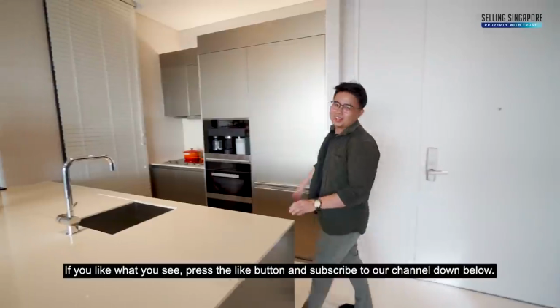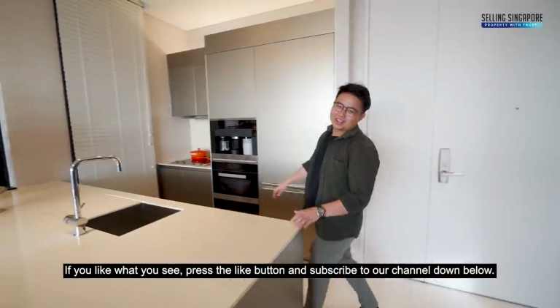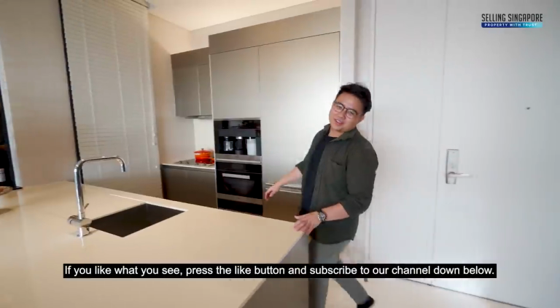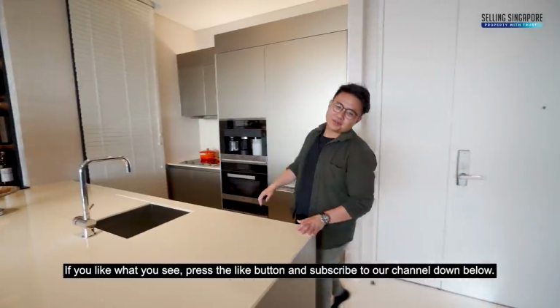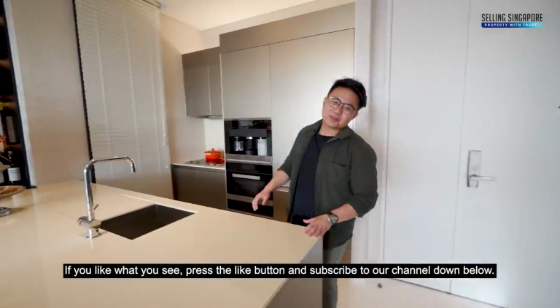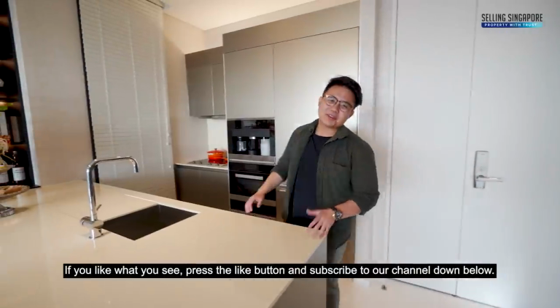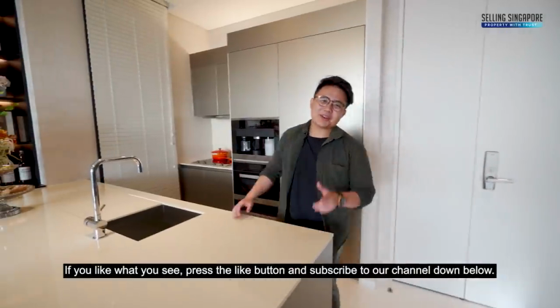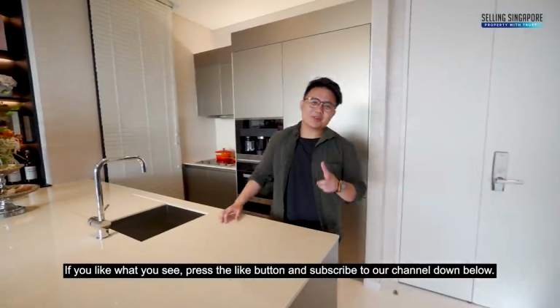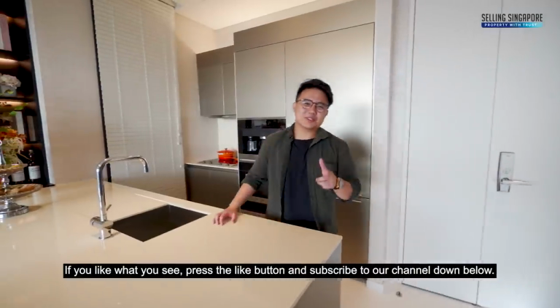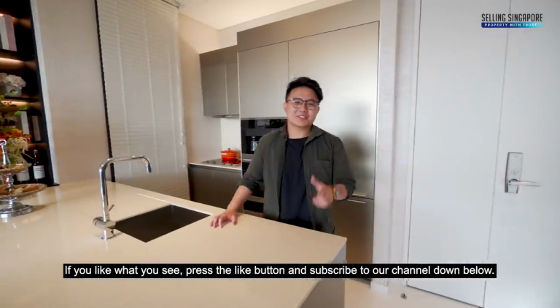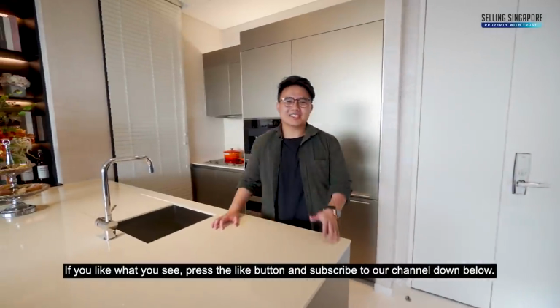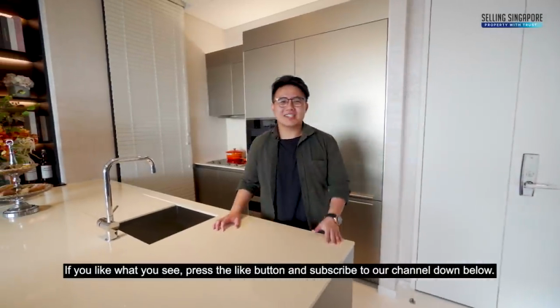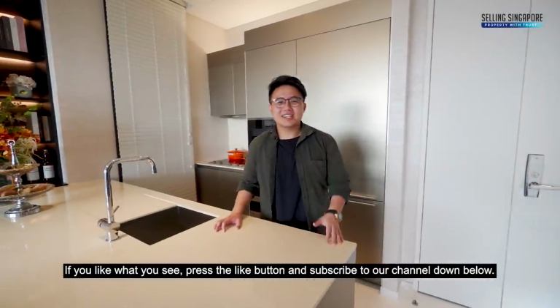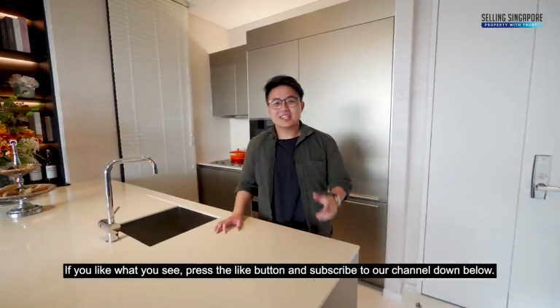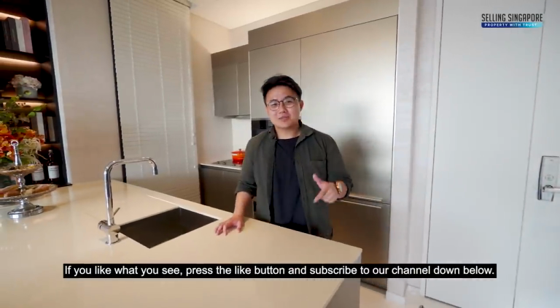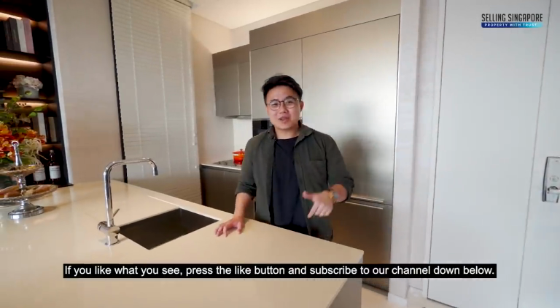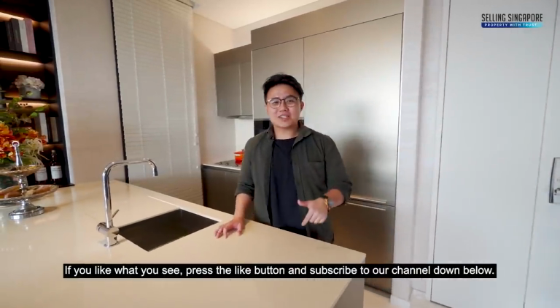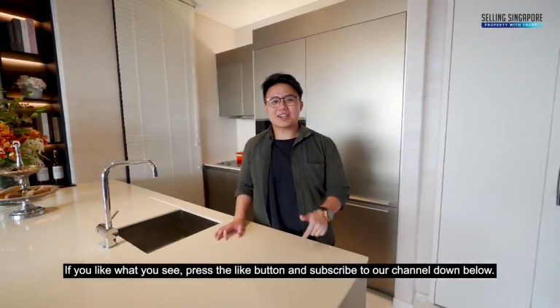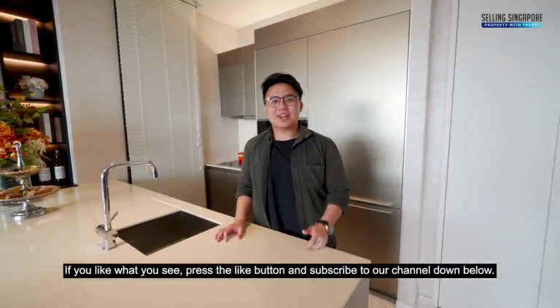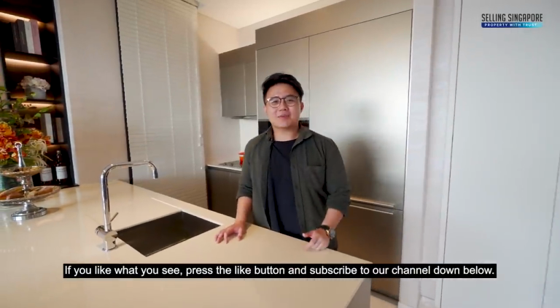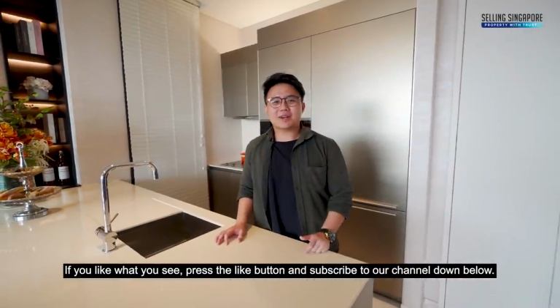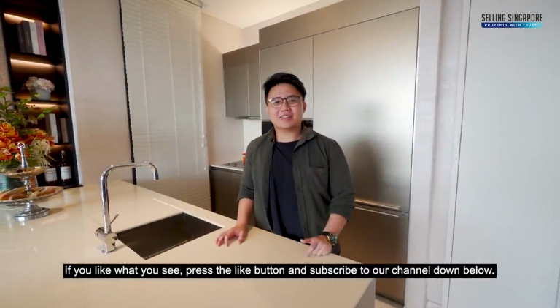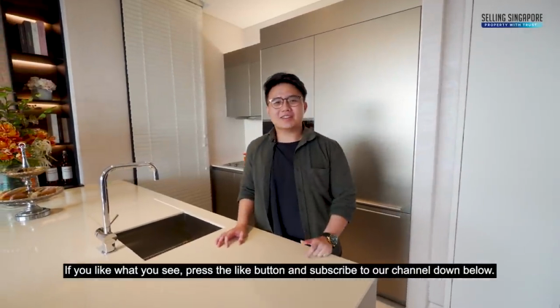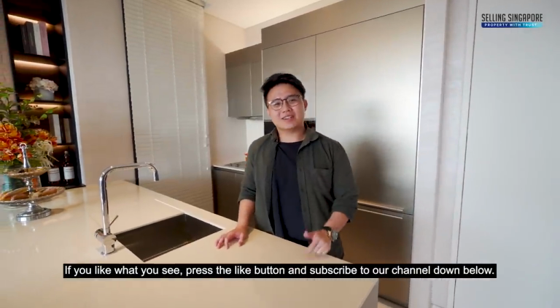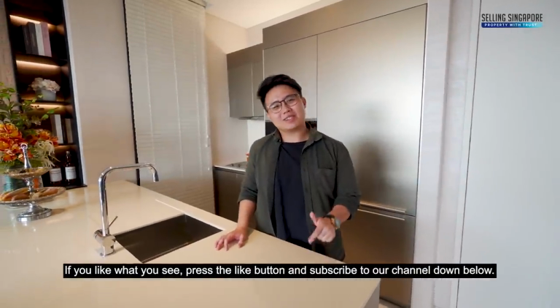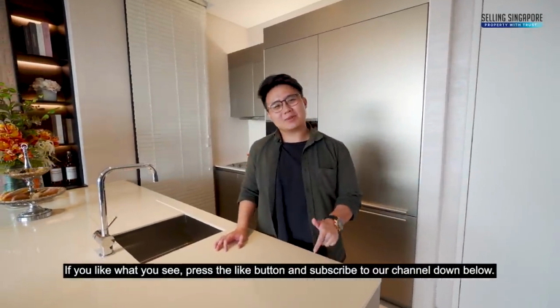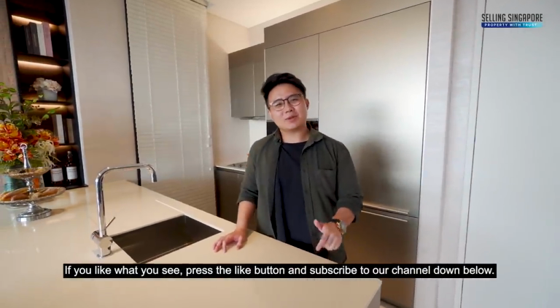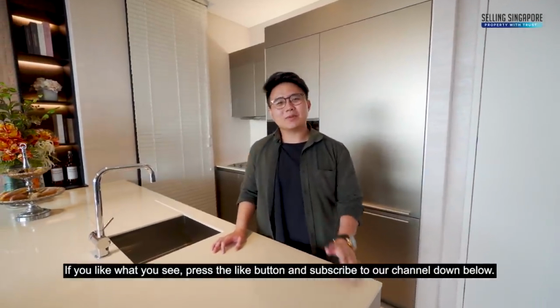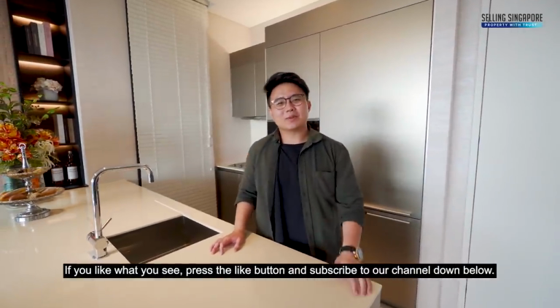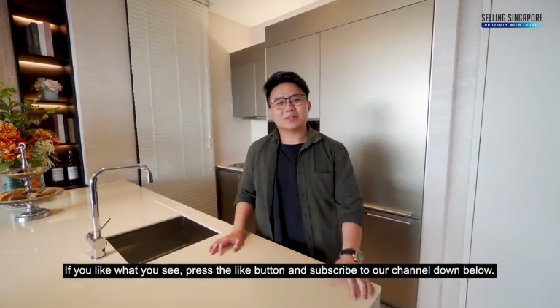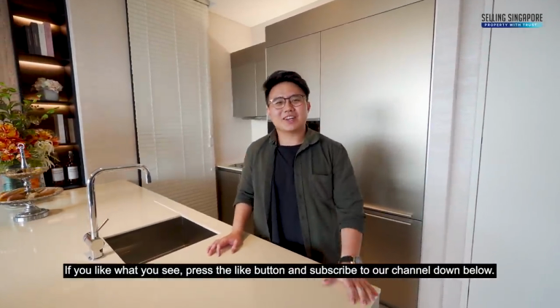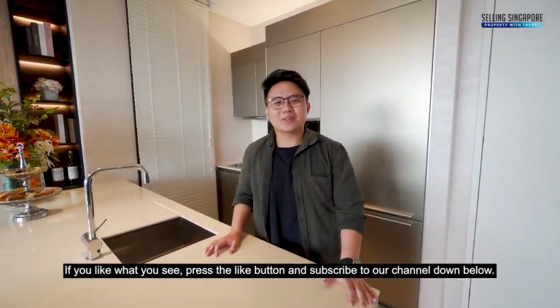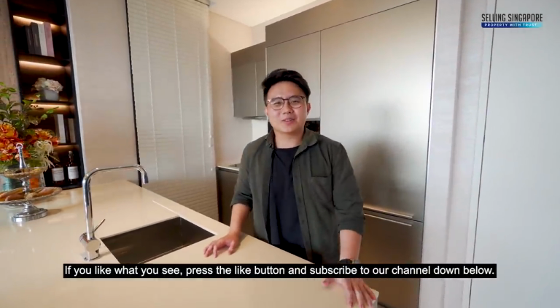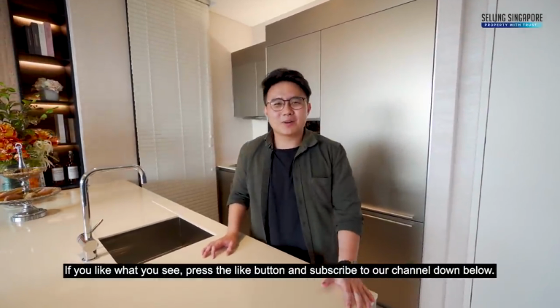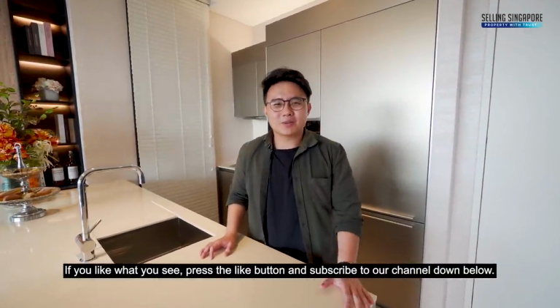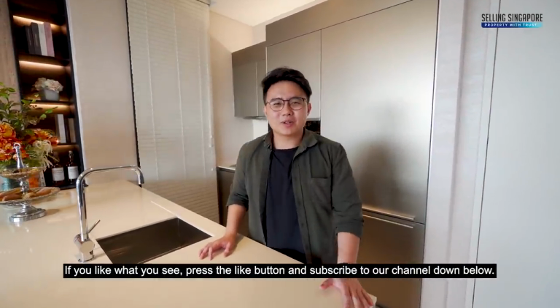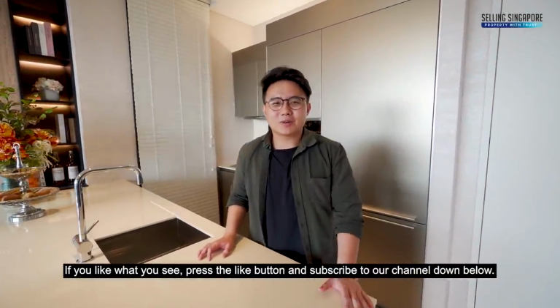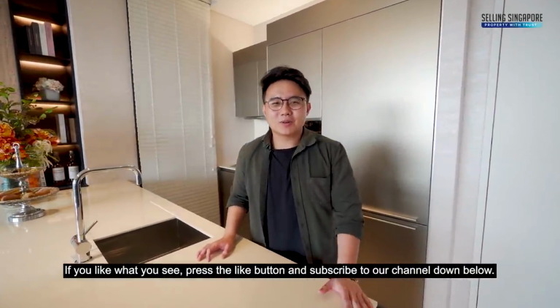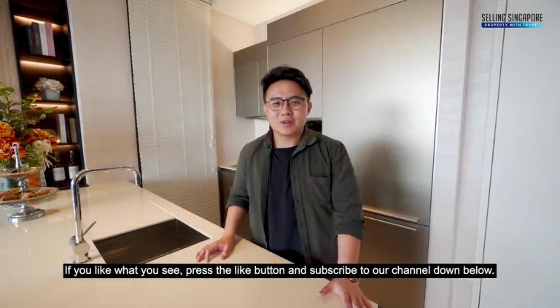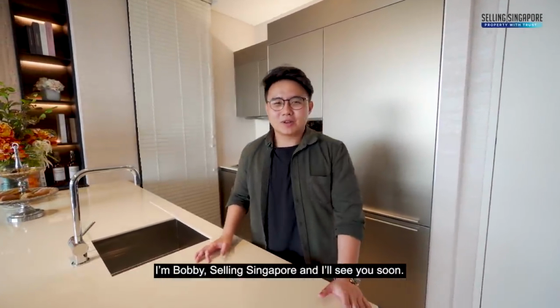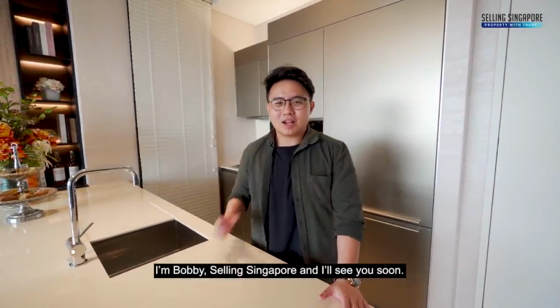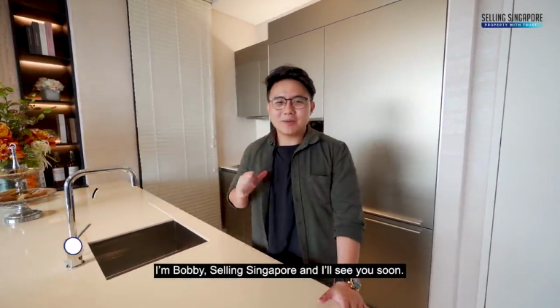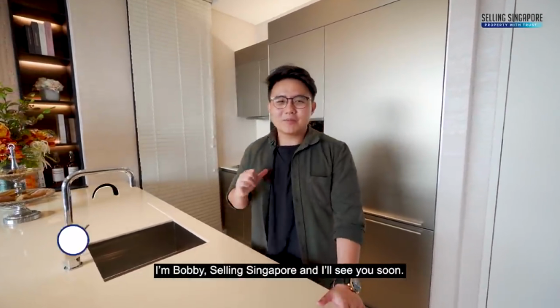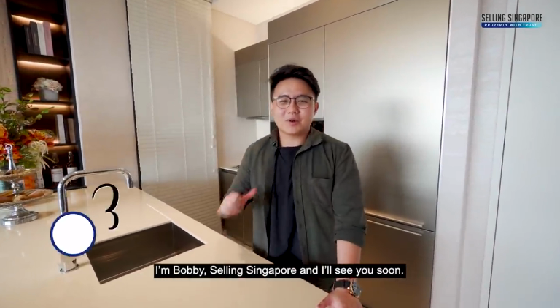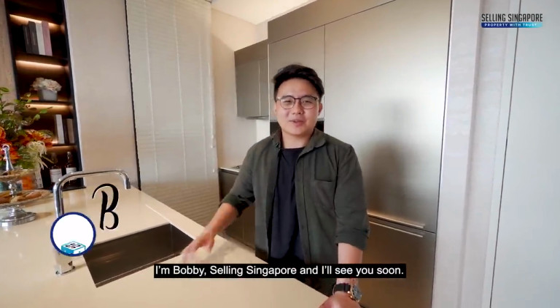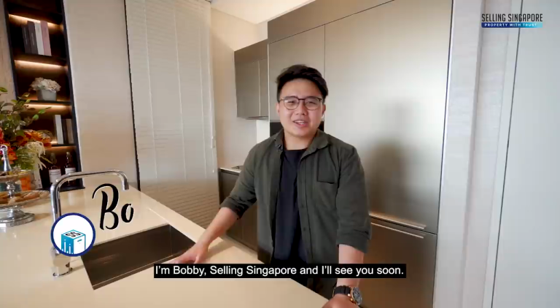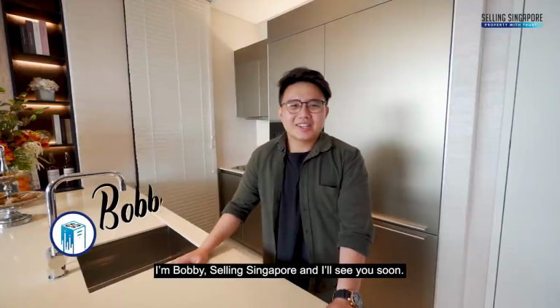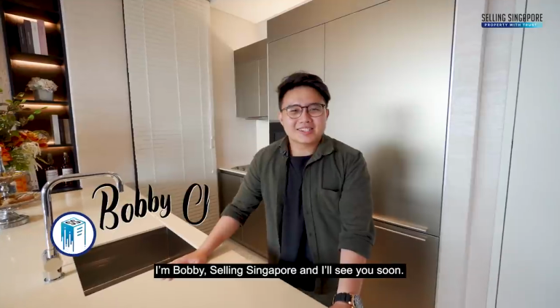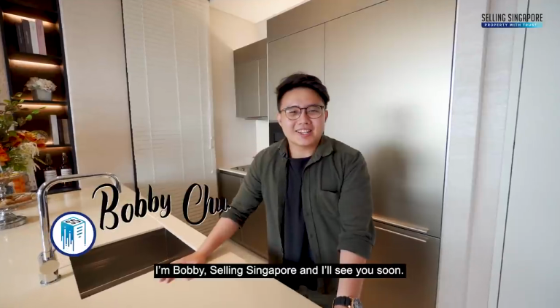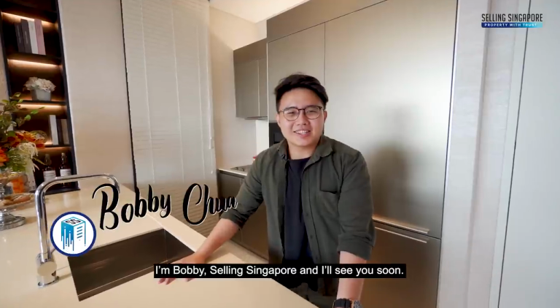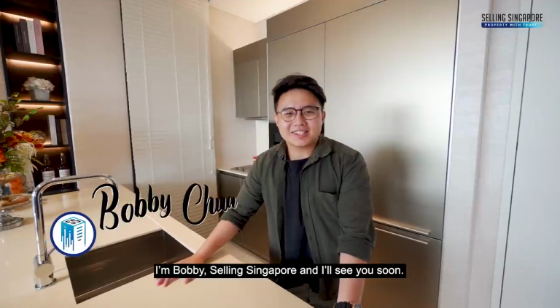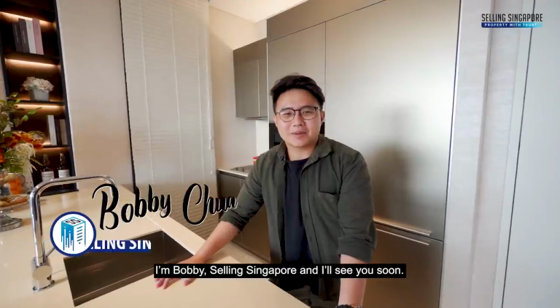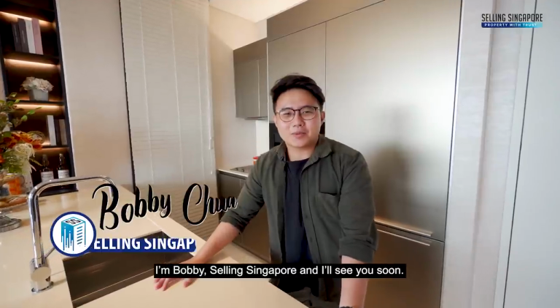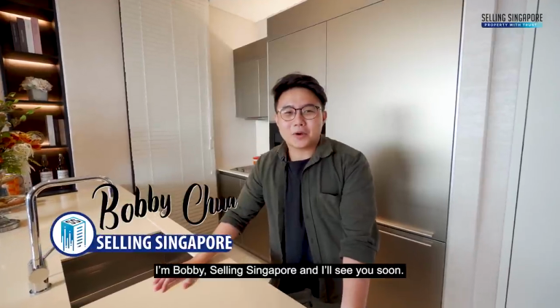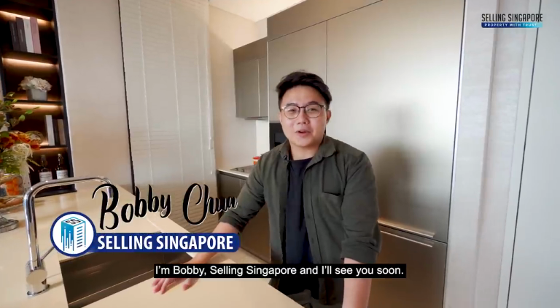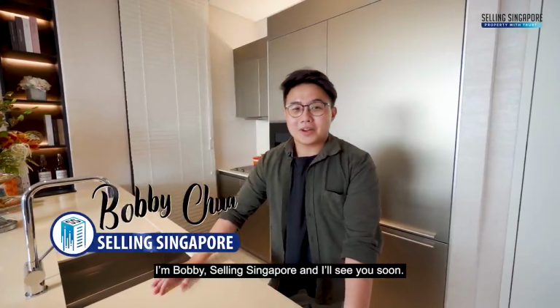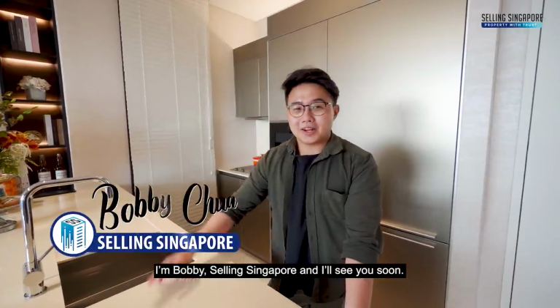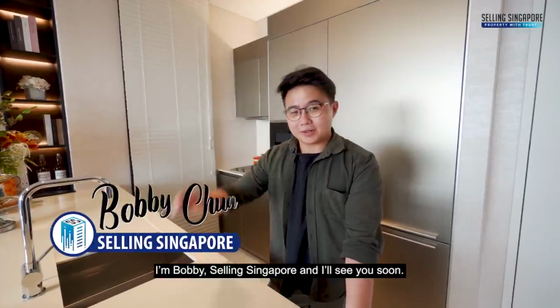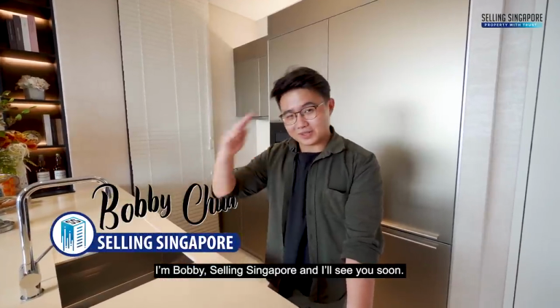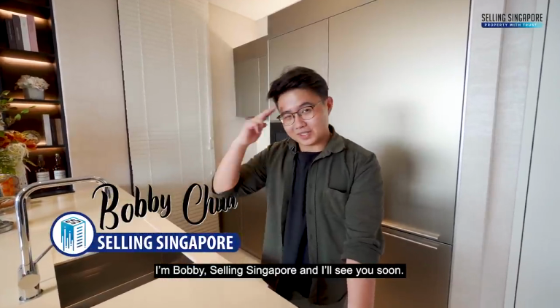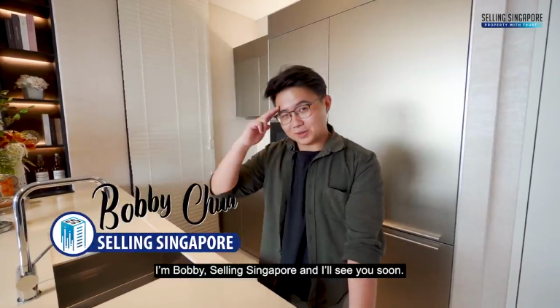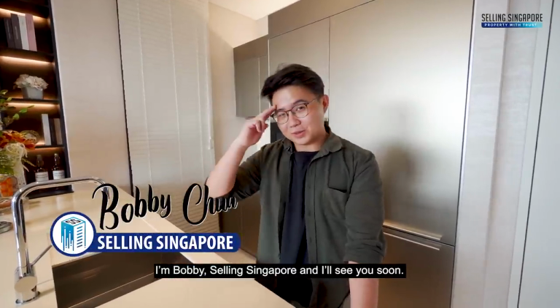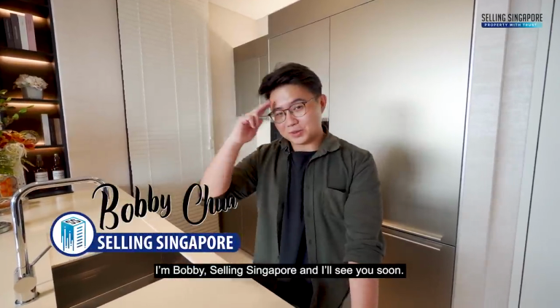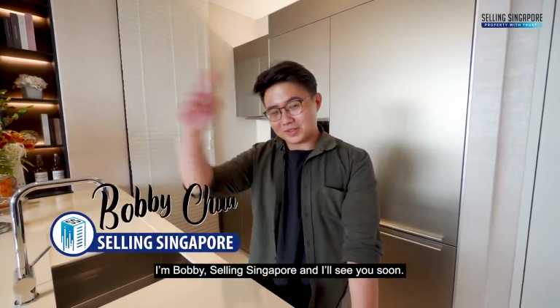If you like what you see, smash that like button and subscribe to our channel. I'm Bobby, Selling Singapore, and I'll see you soon.